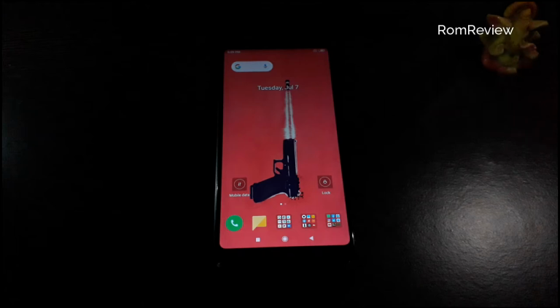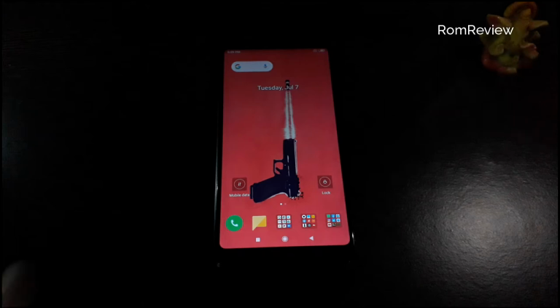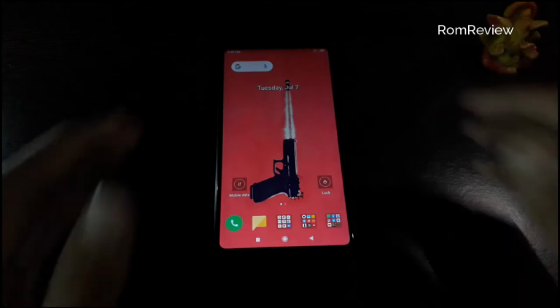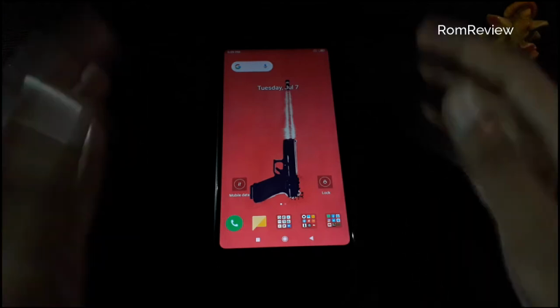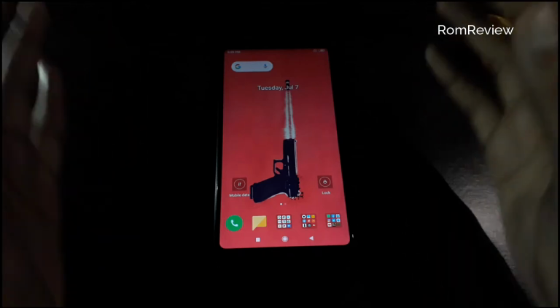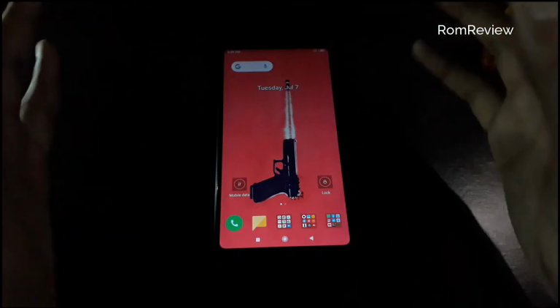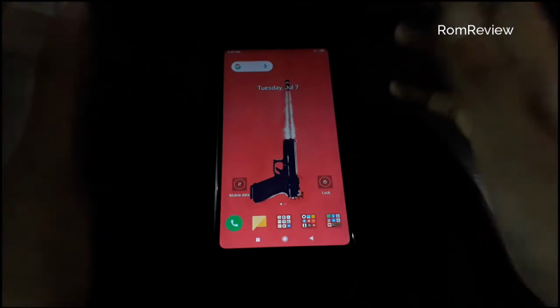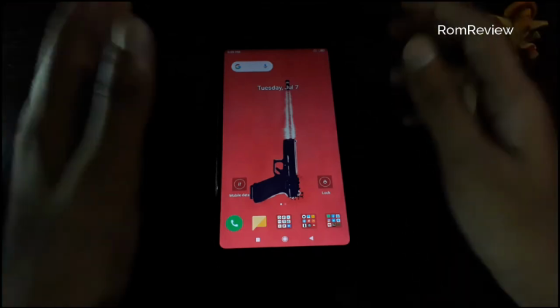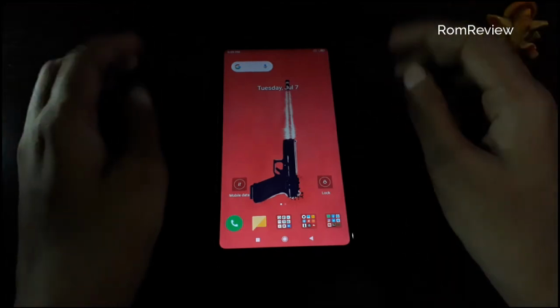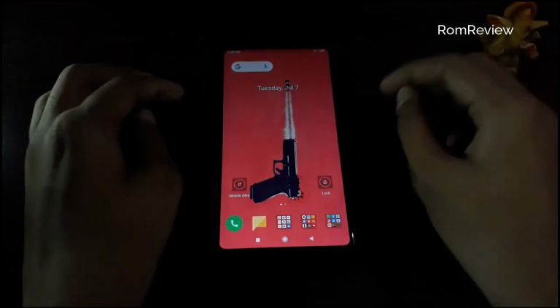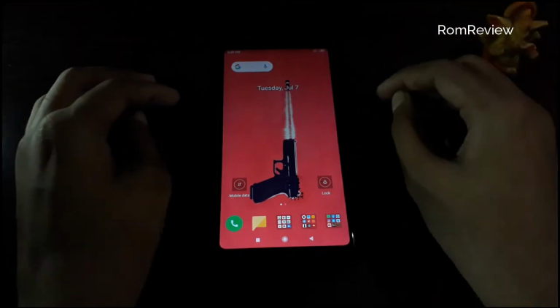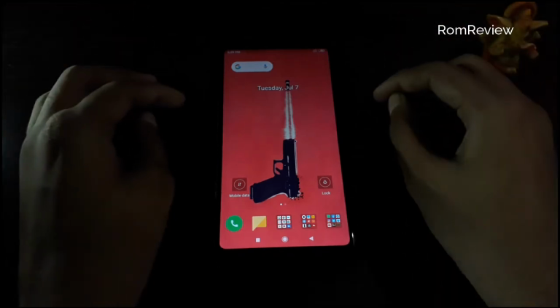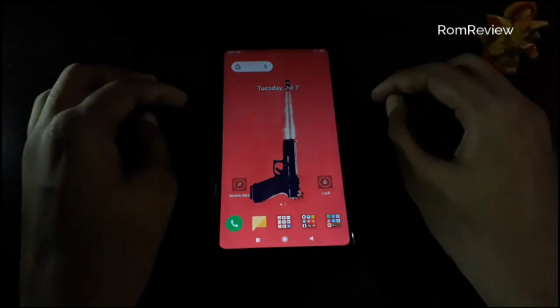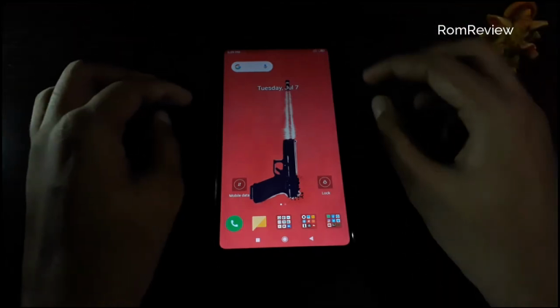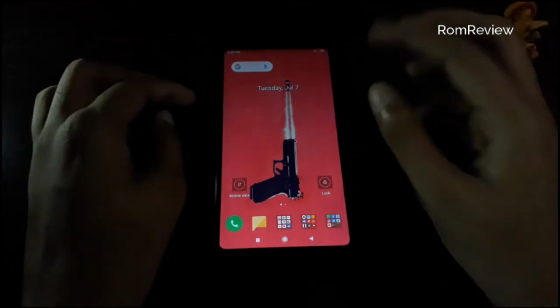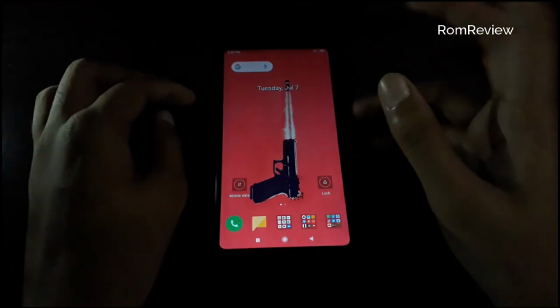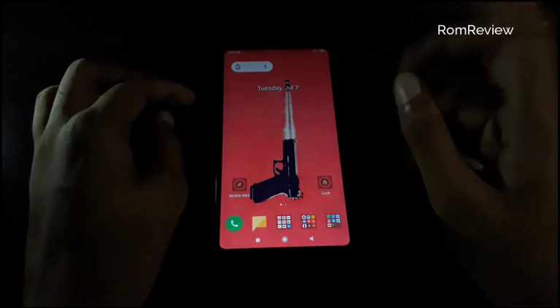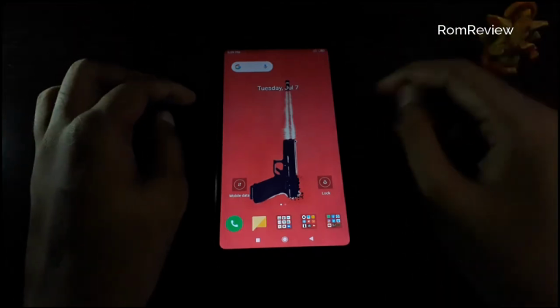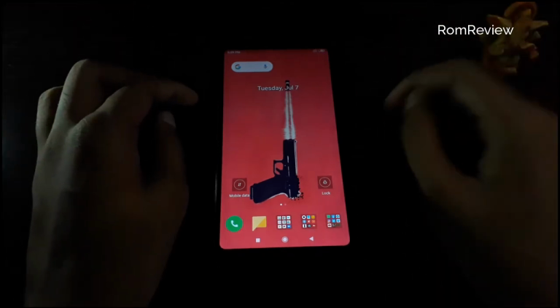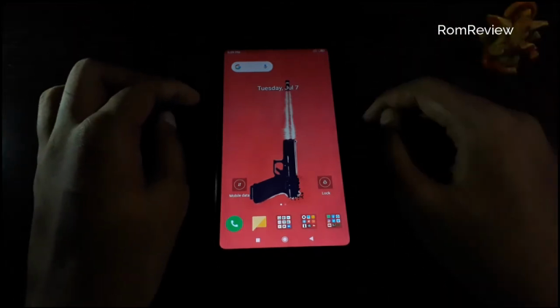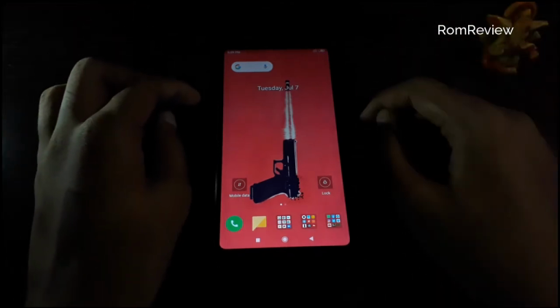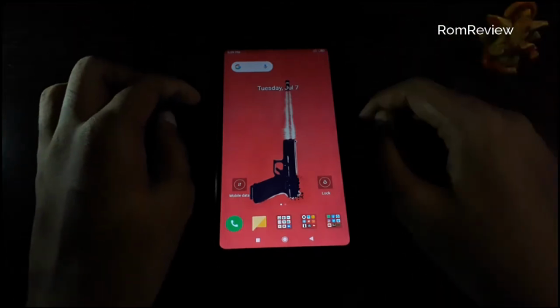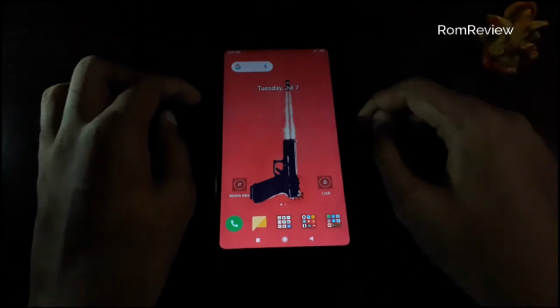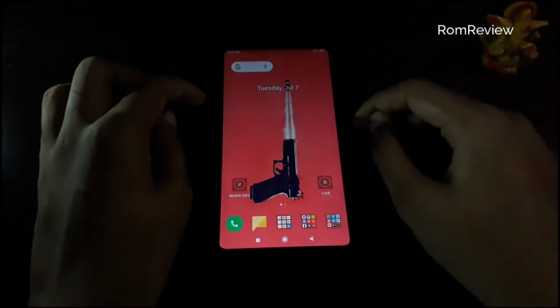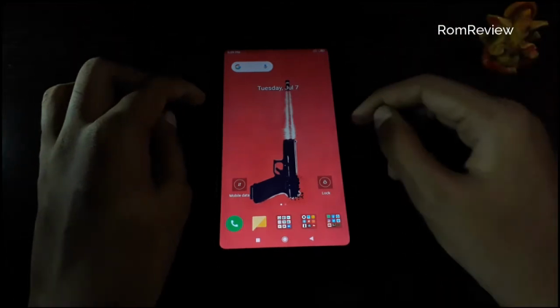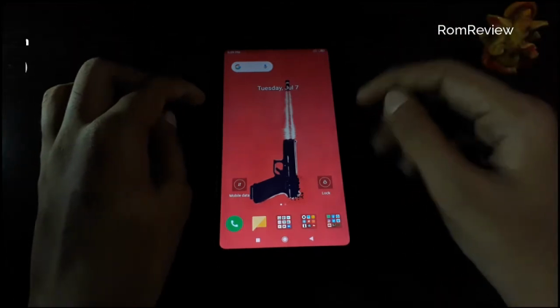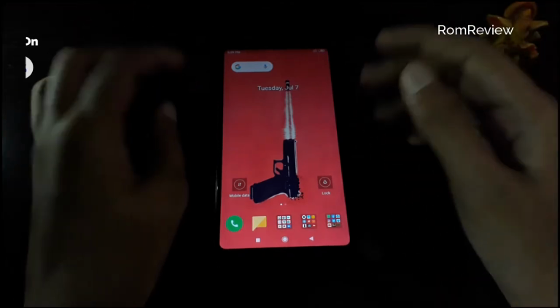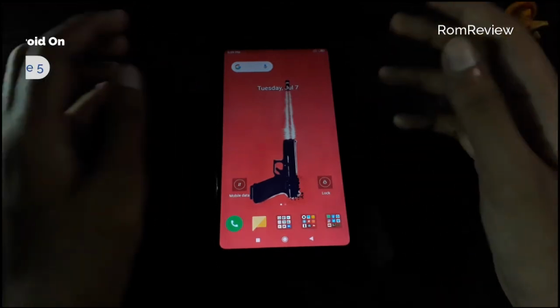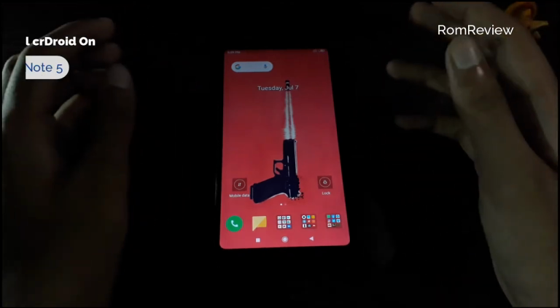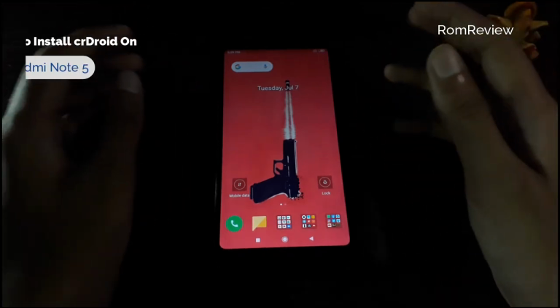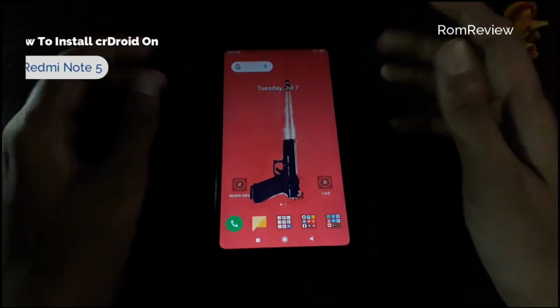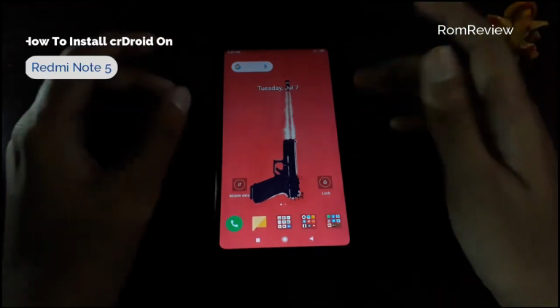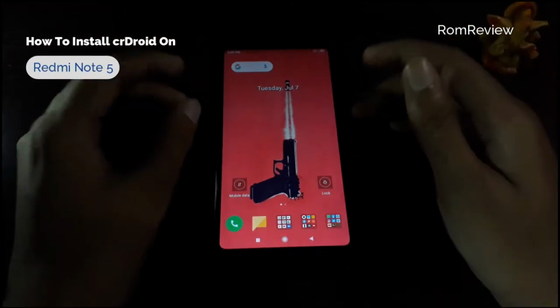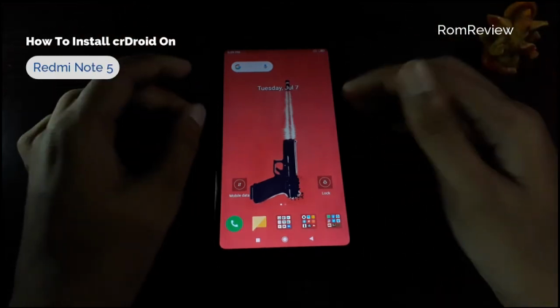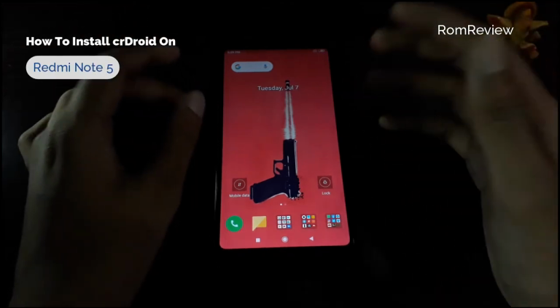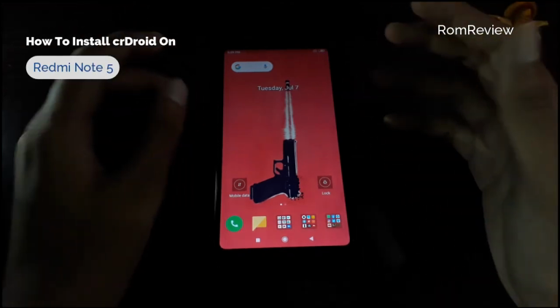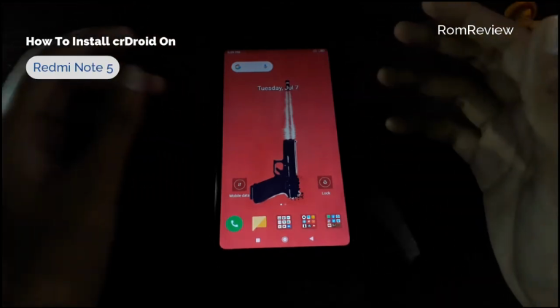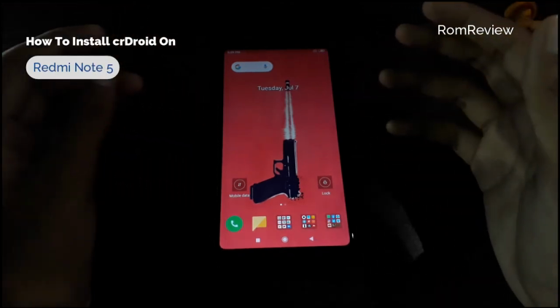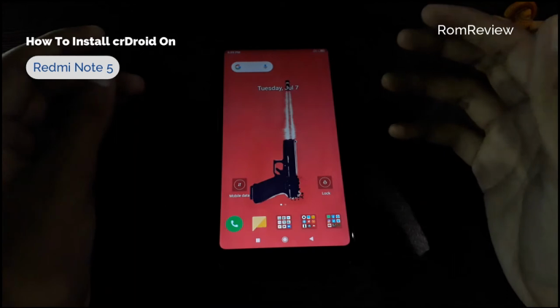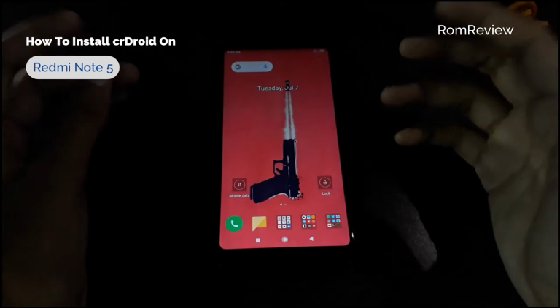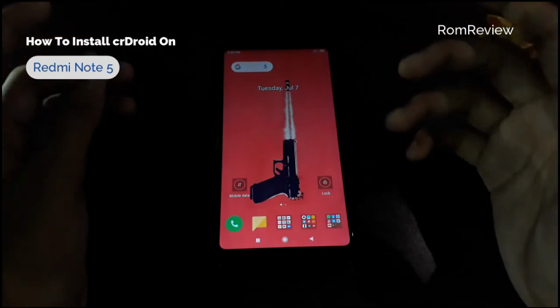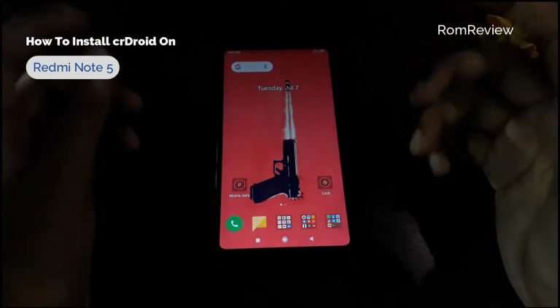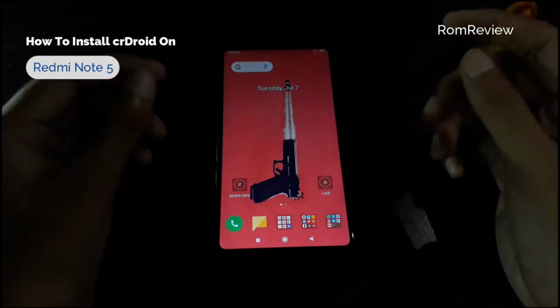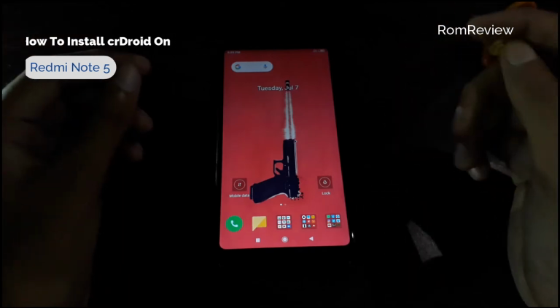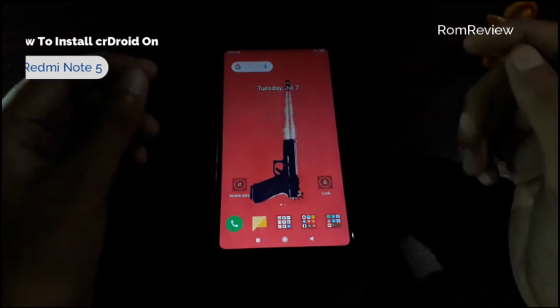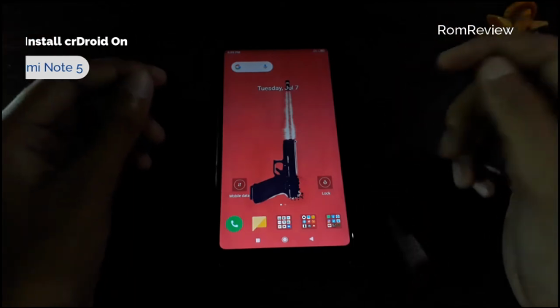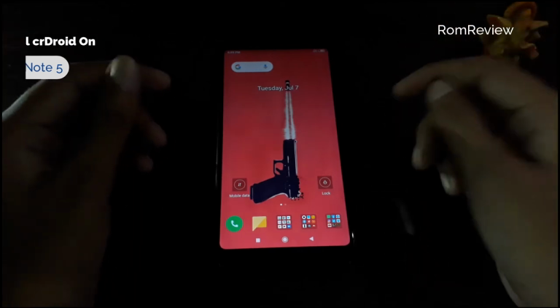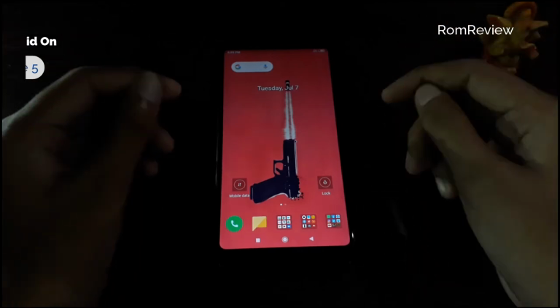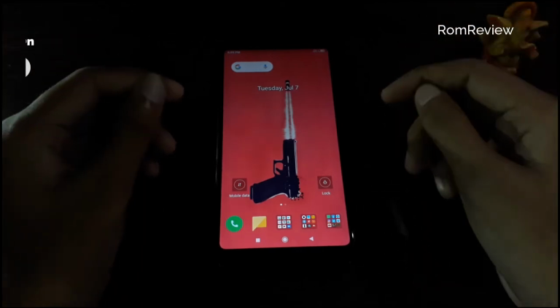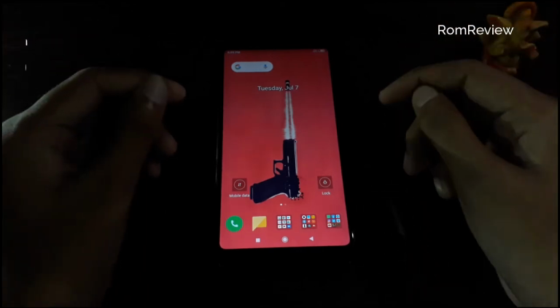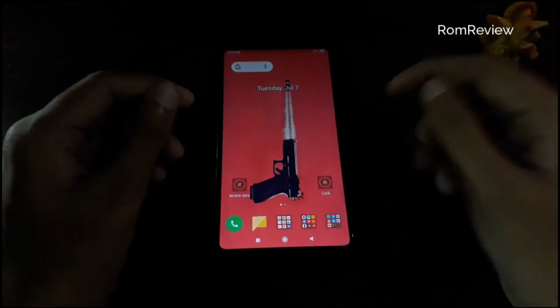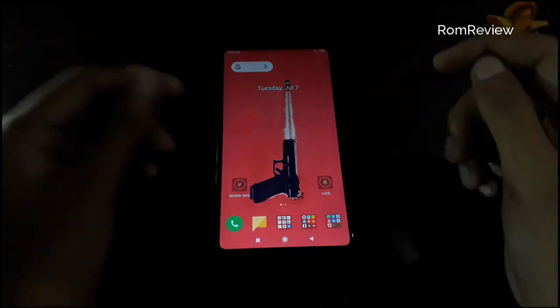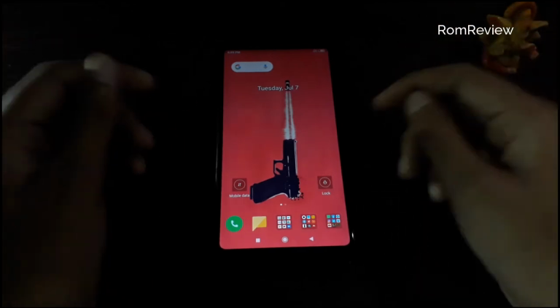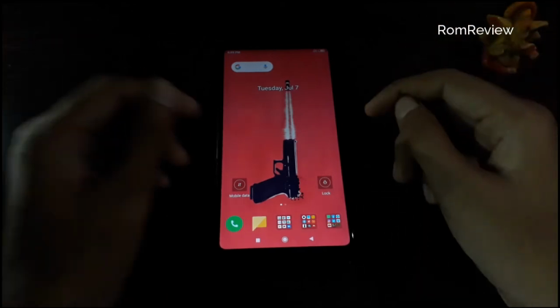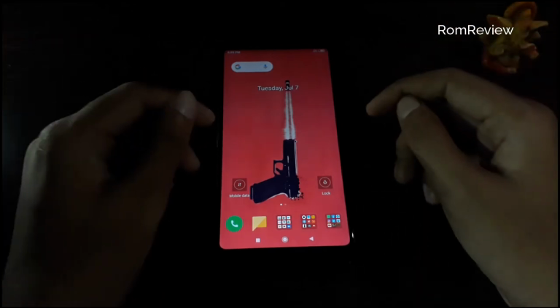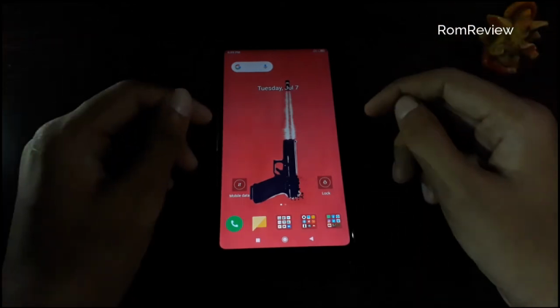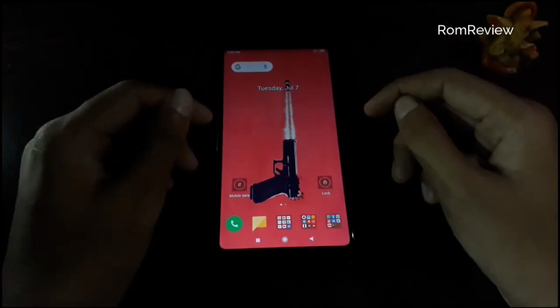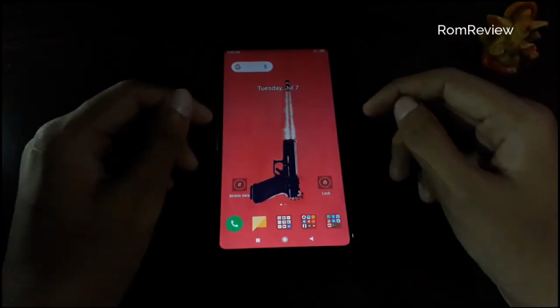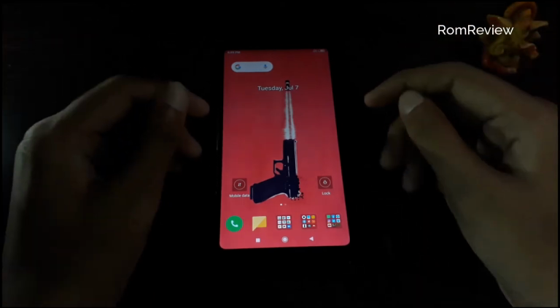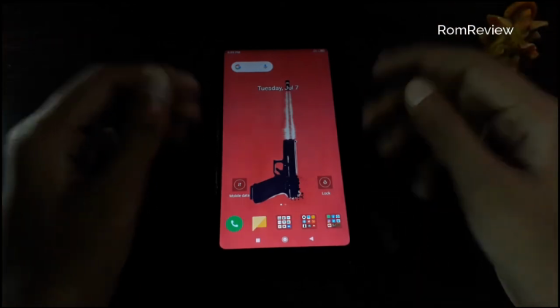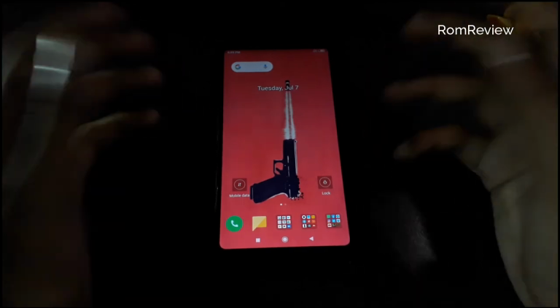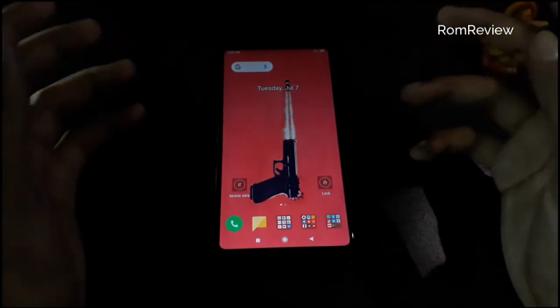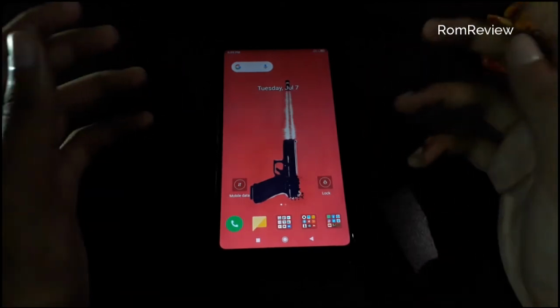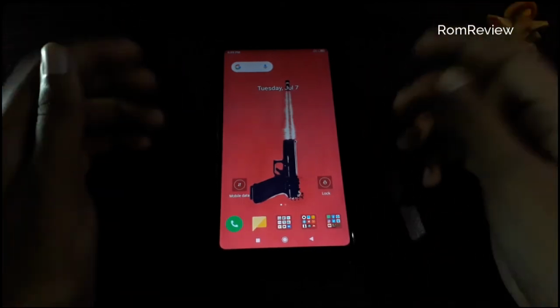Well, hello everybody, you are watching the ROM Review channel. Today I will show you the installation guide of the ROM, so let's begin.